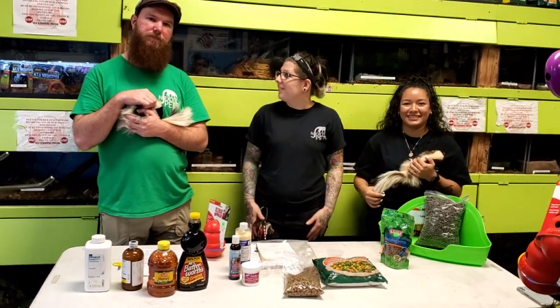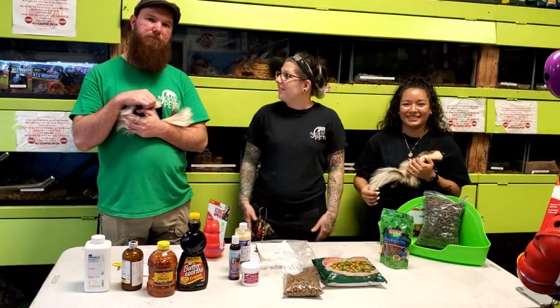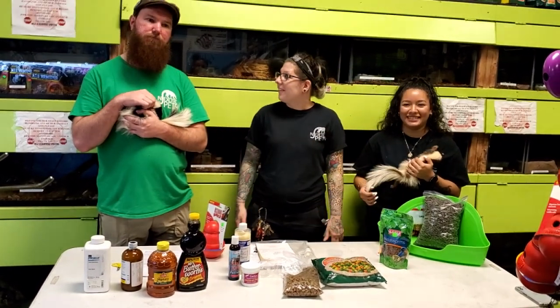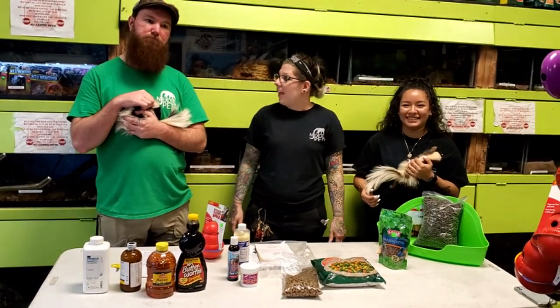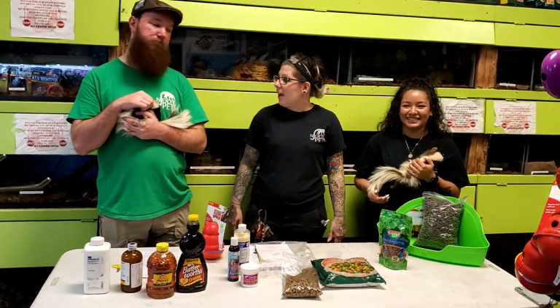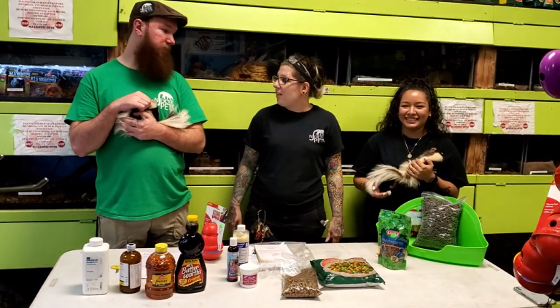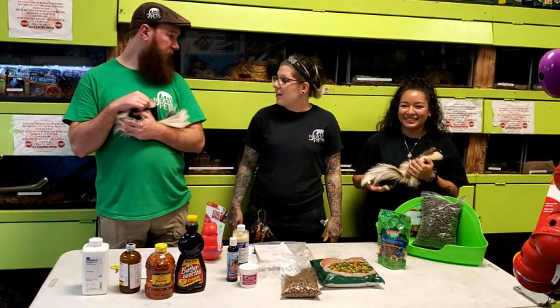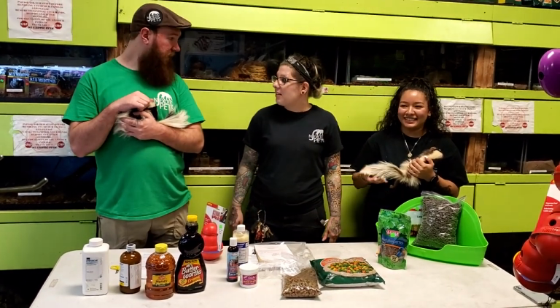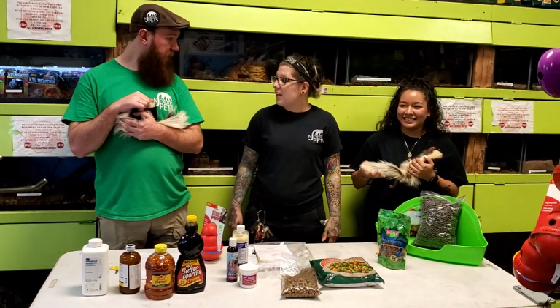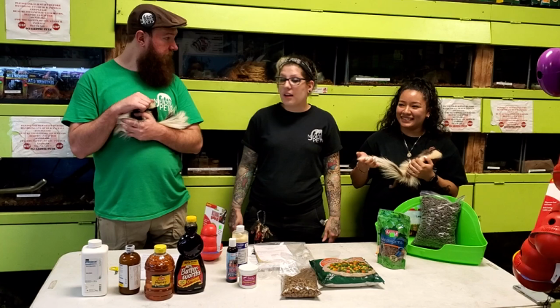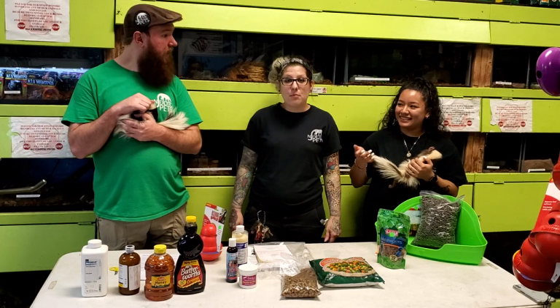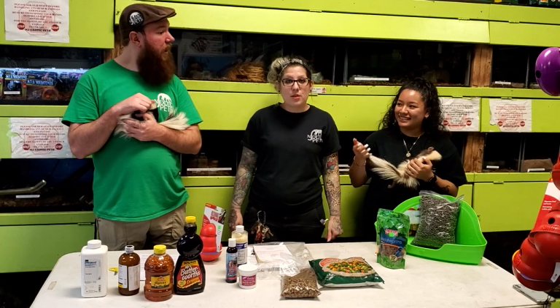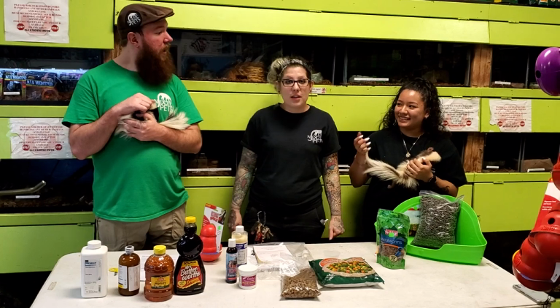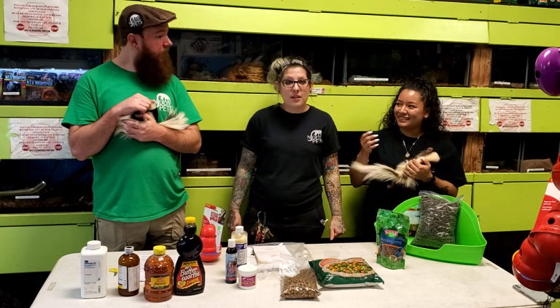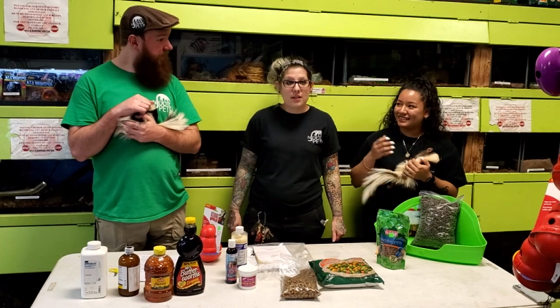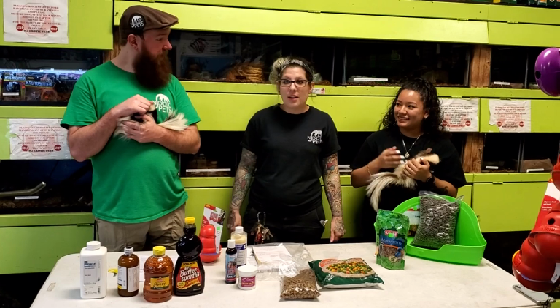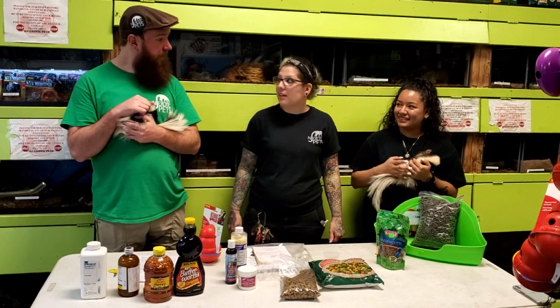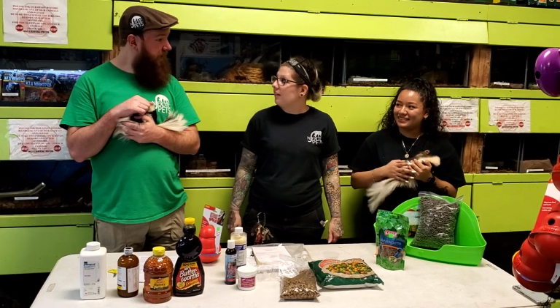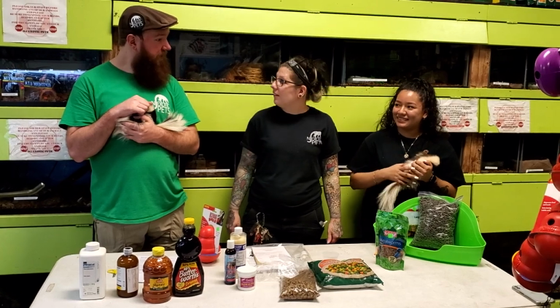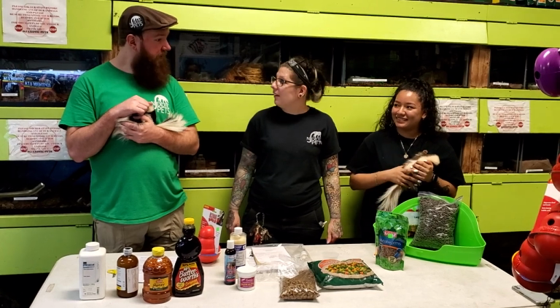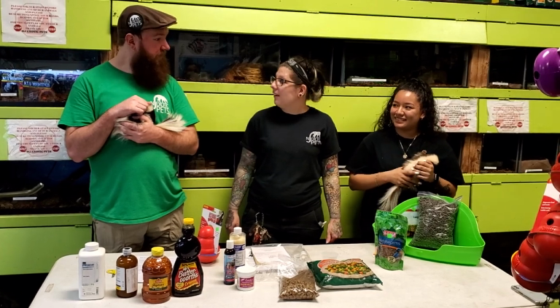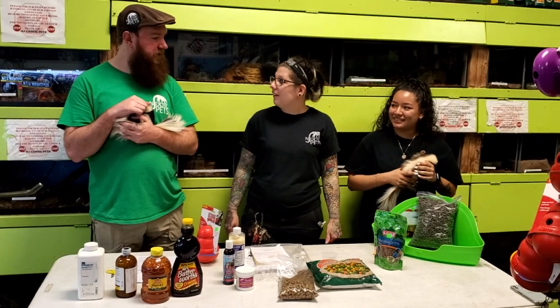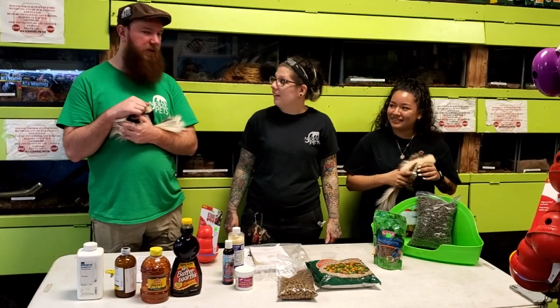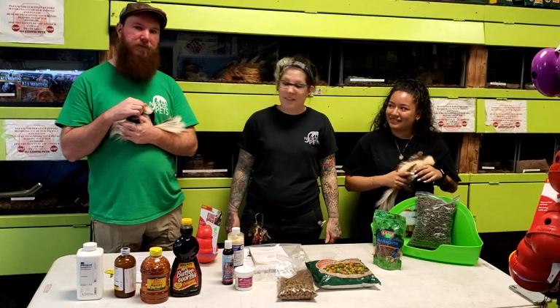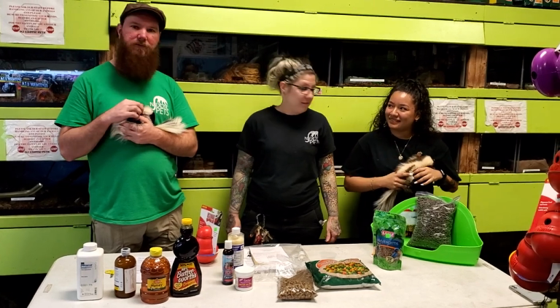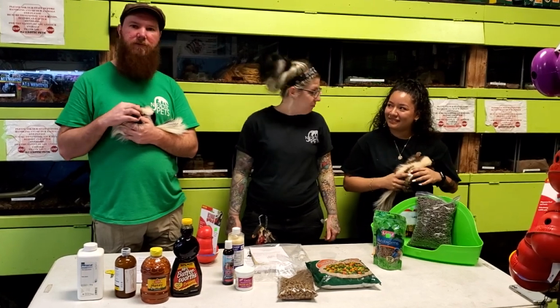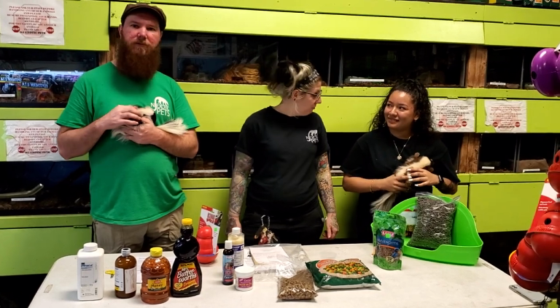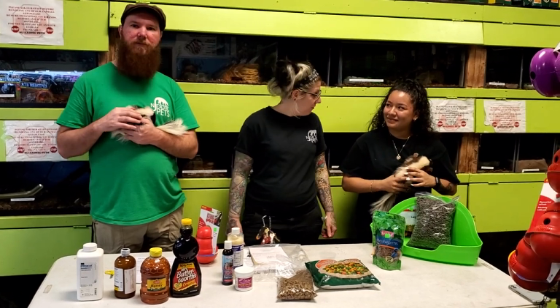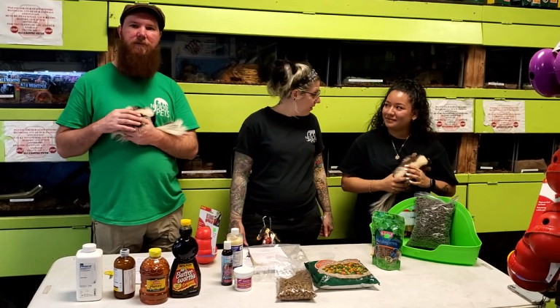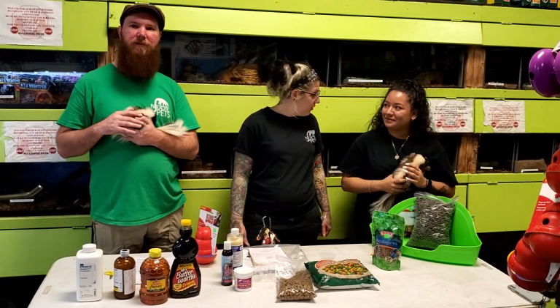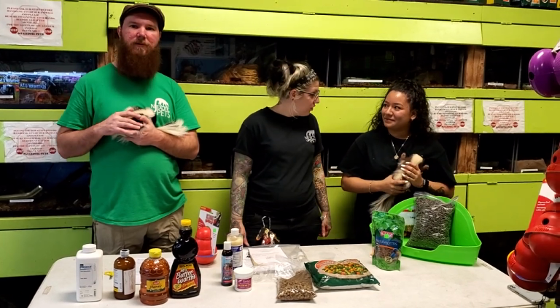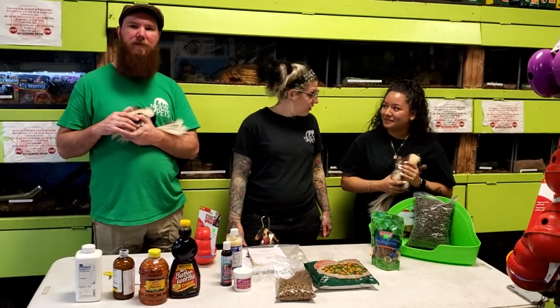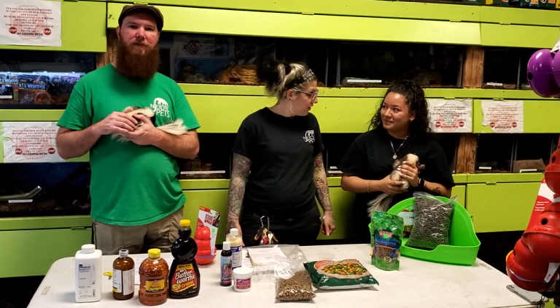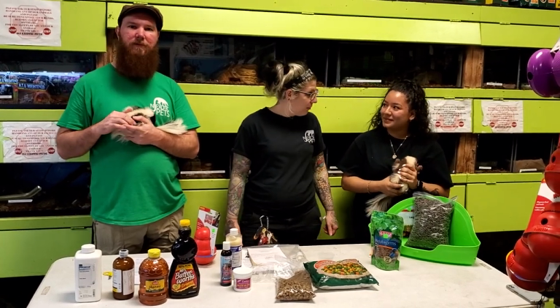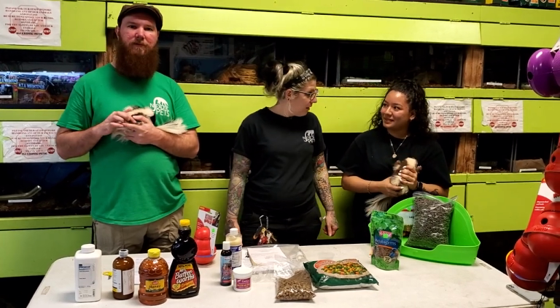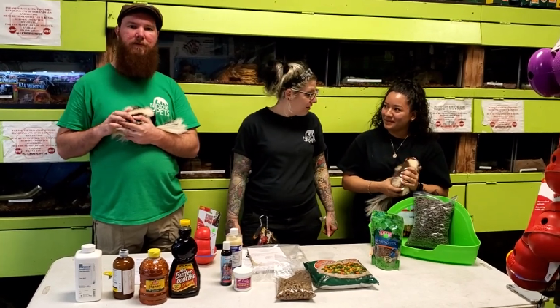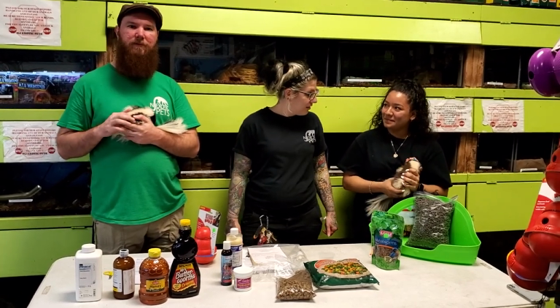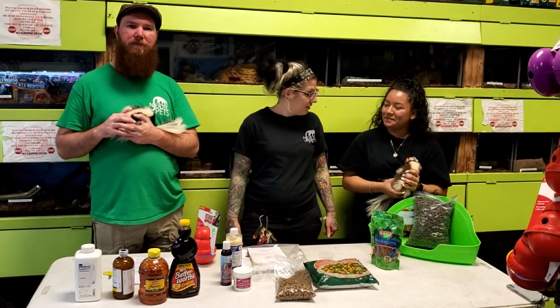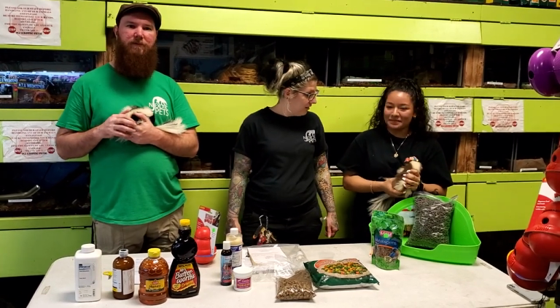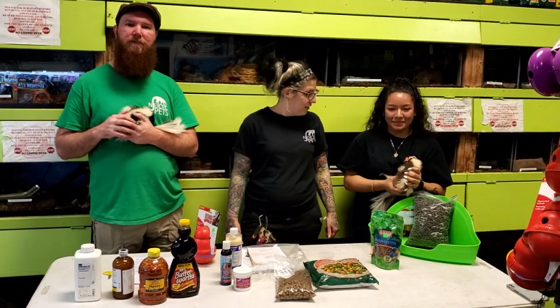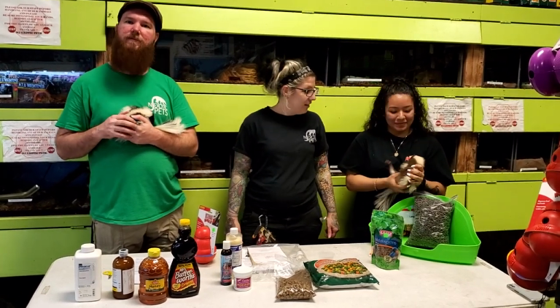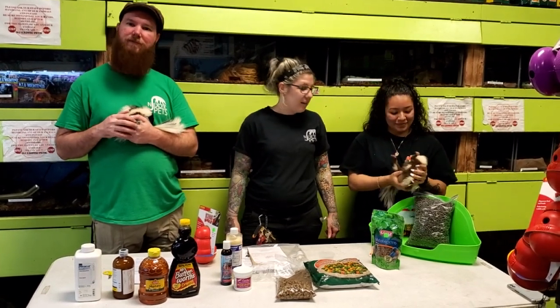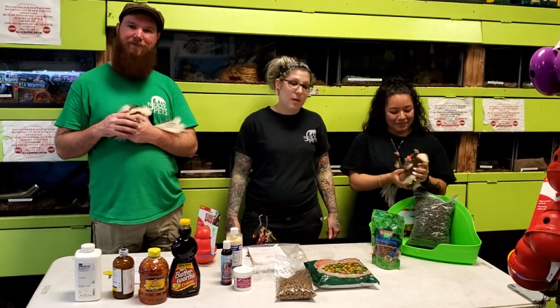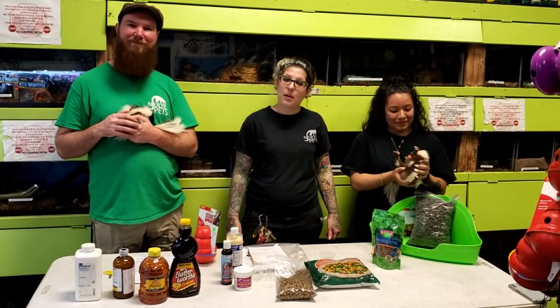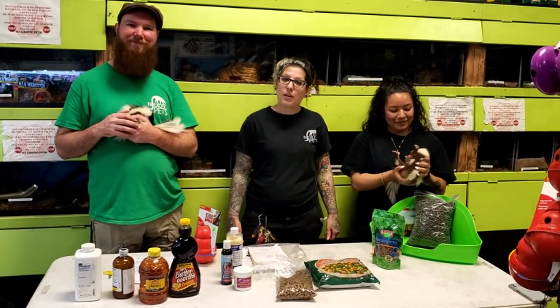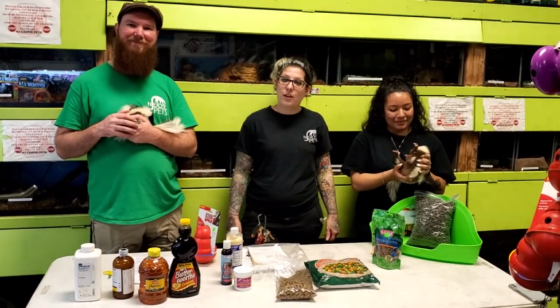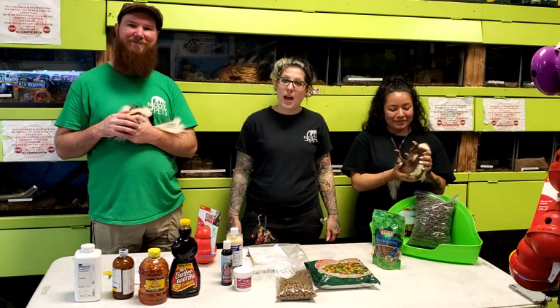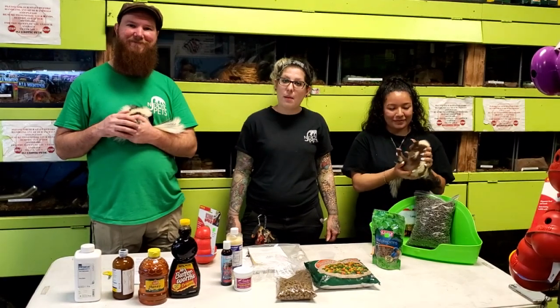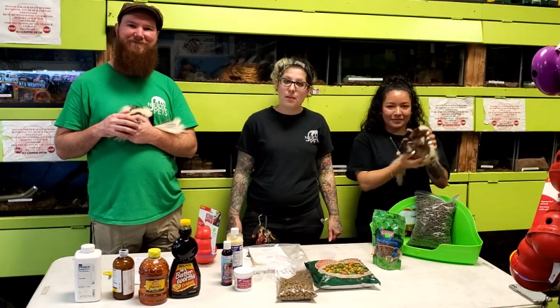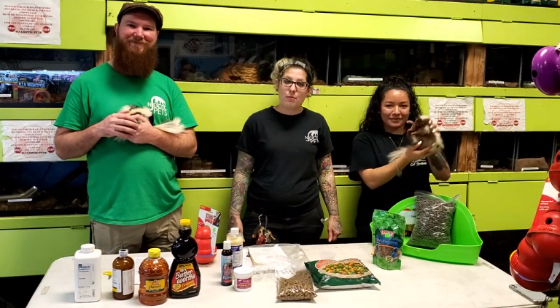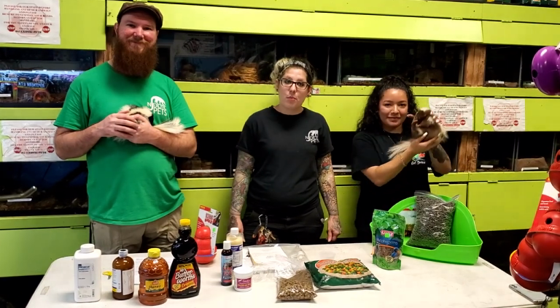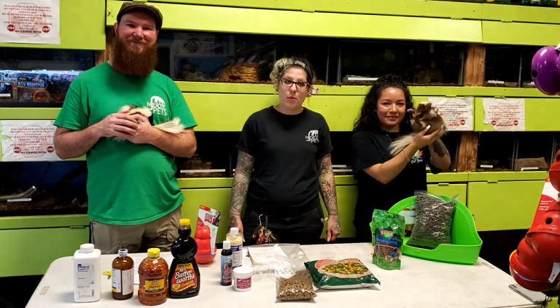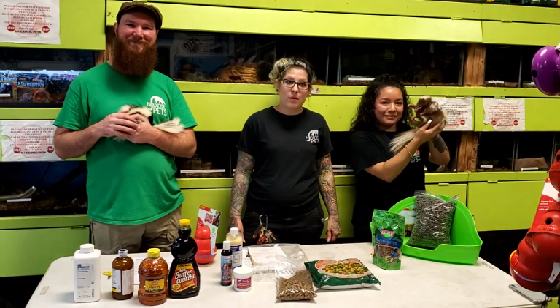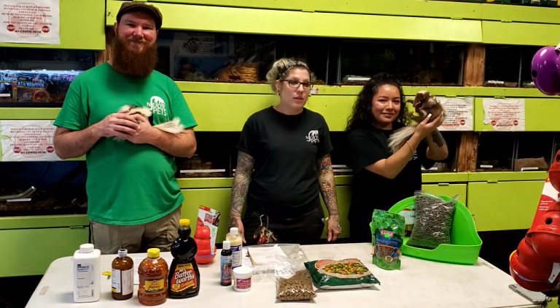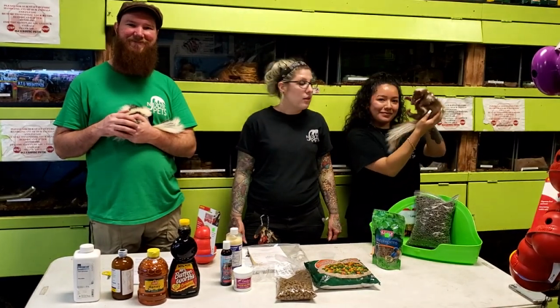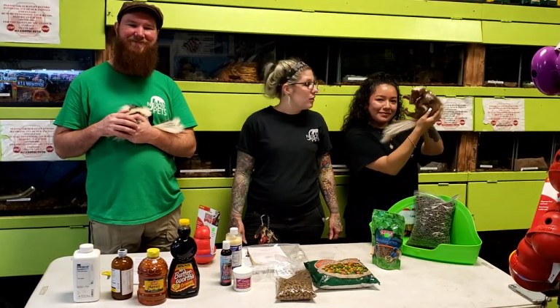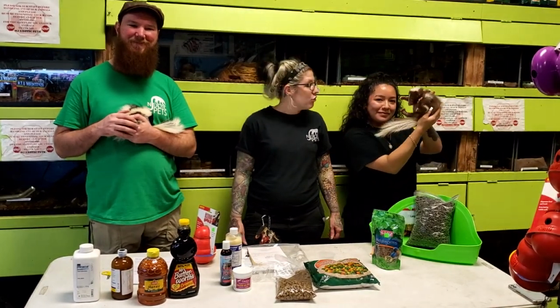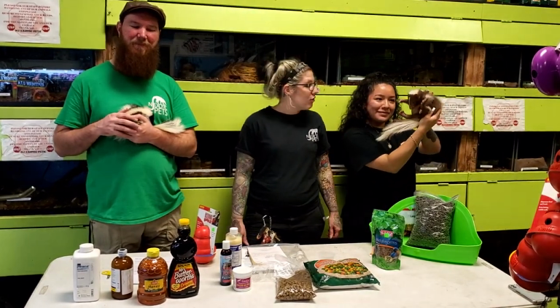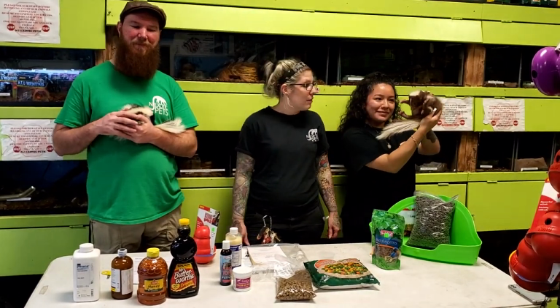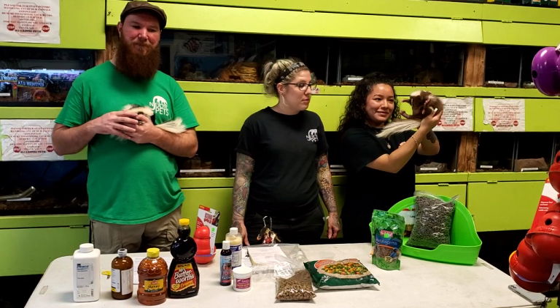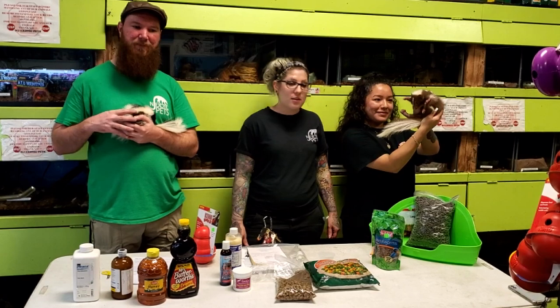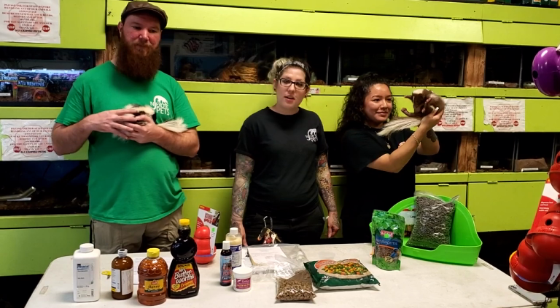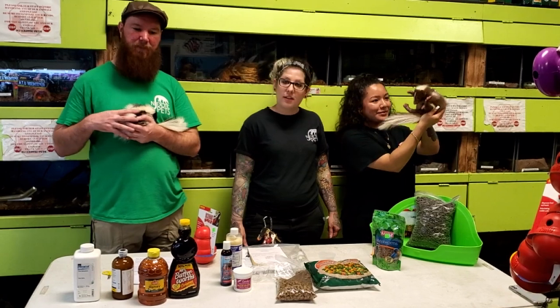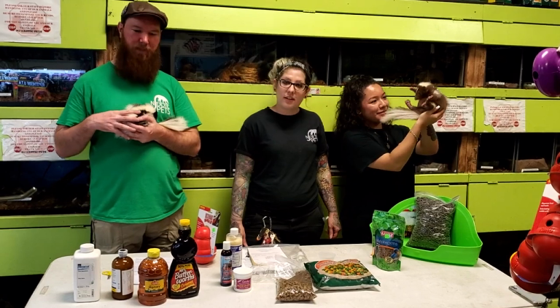That covers it — come see us. Come get your captive corn-striped skunk!